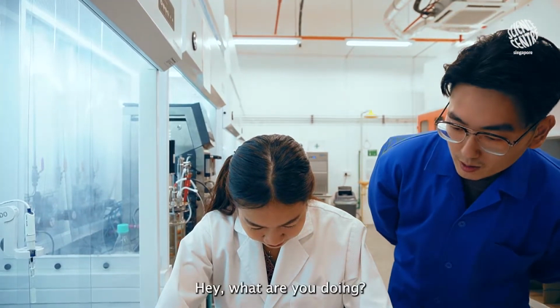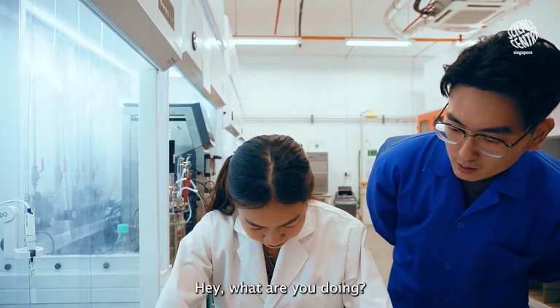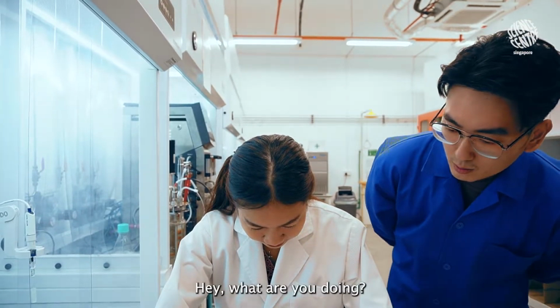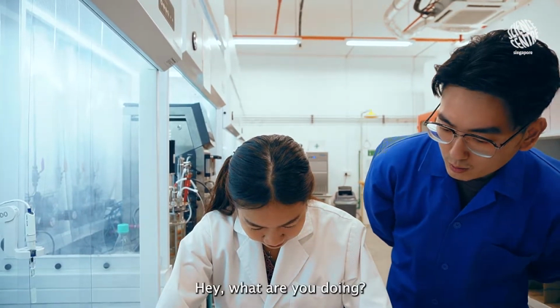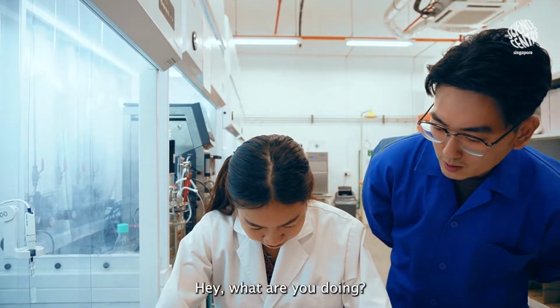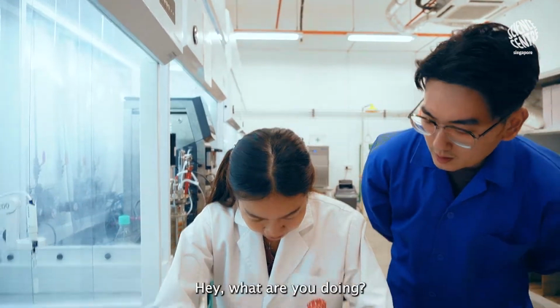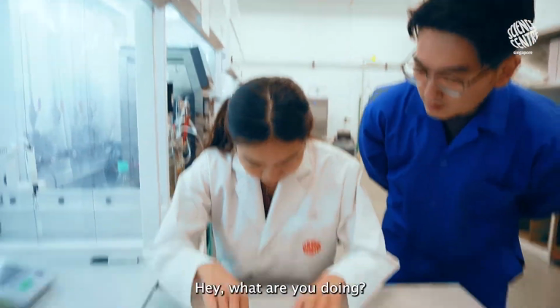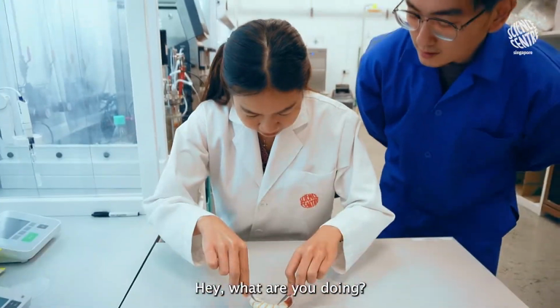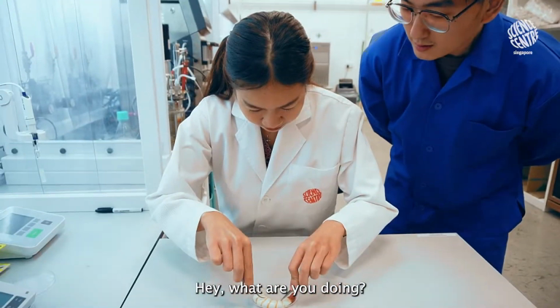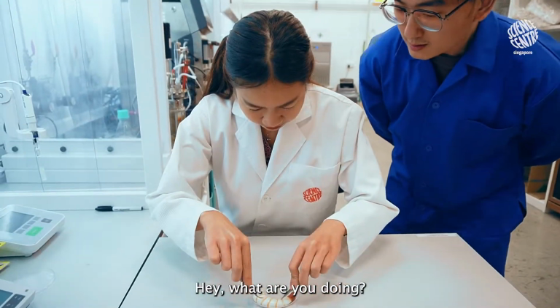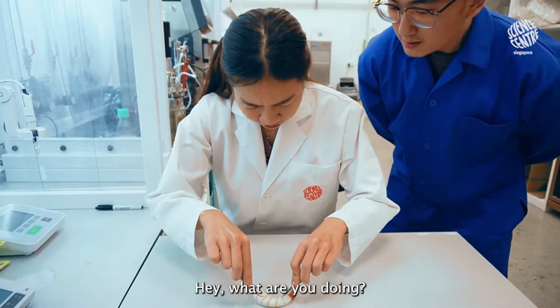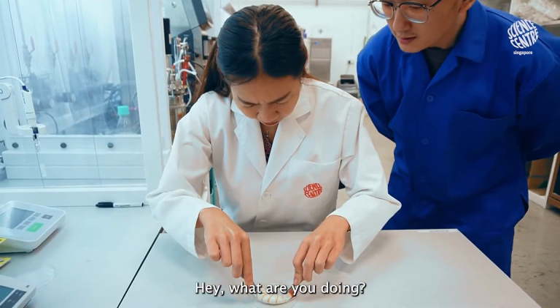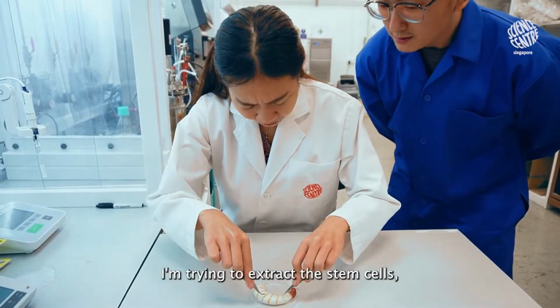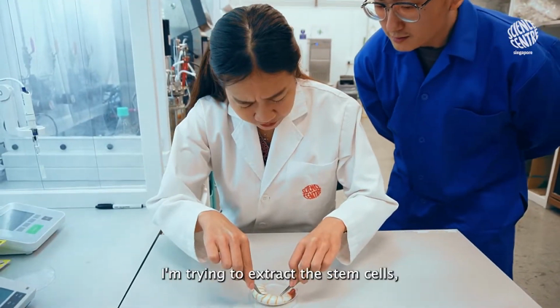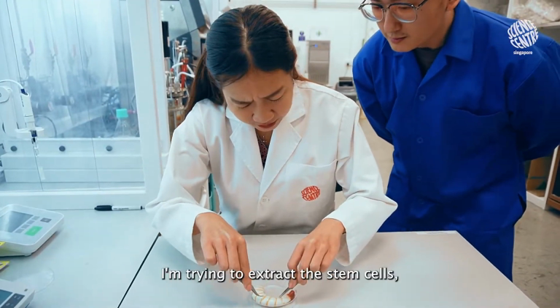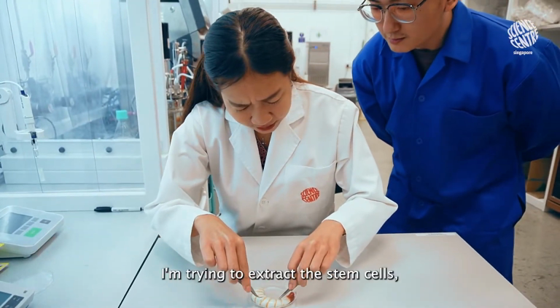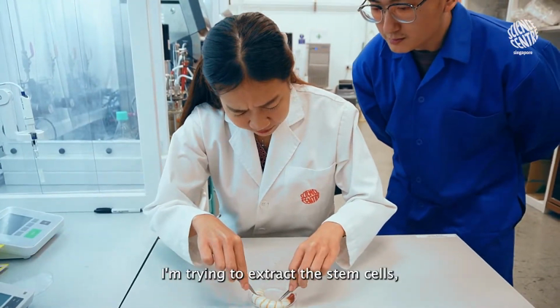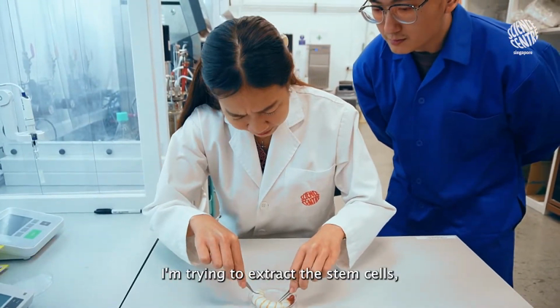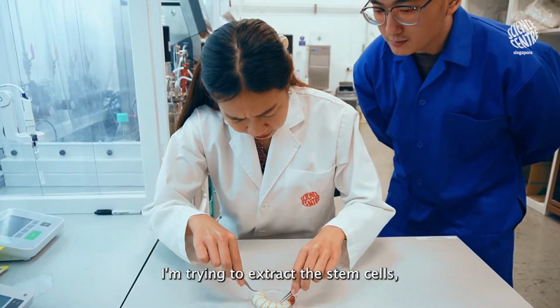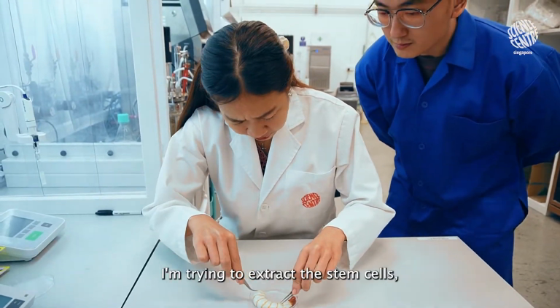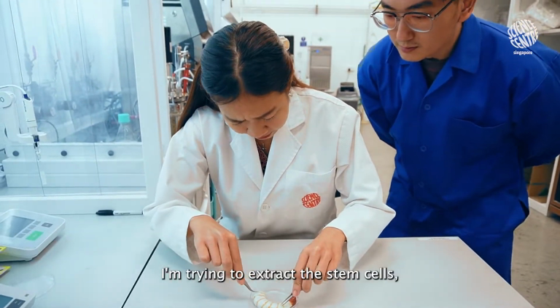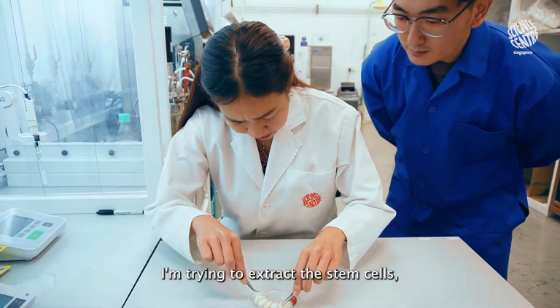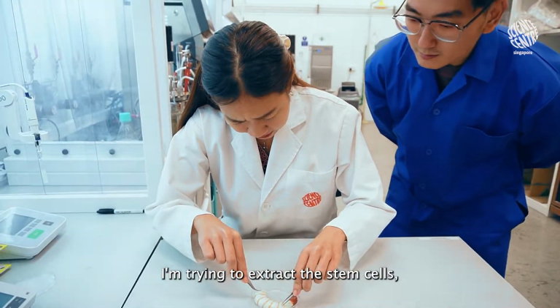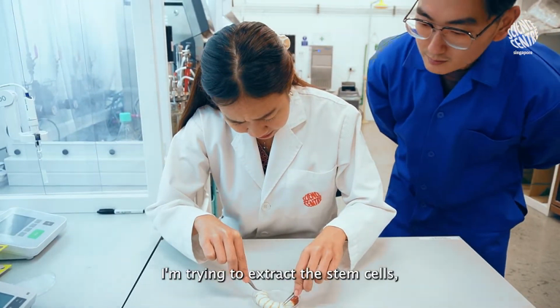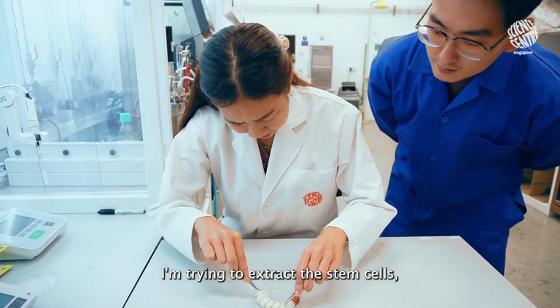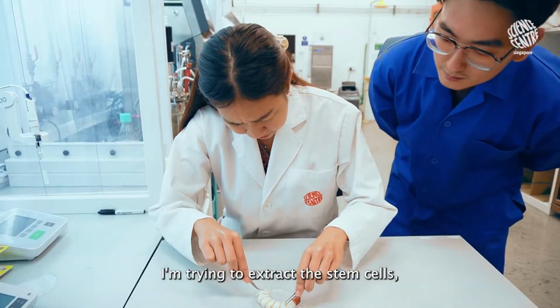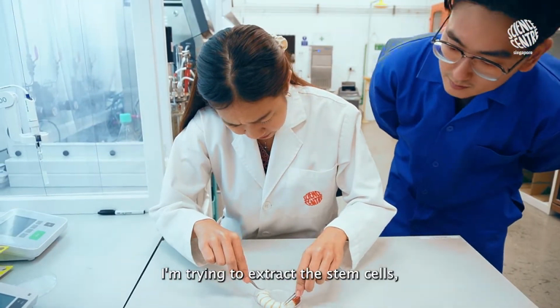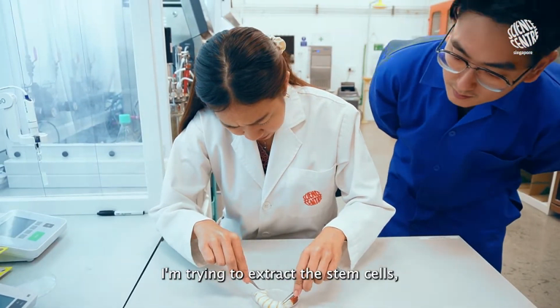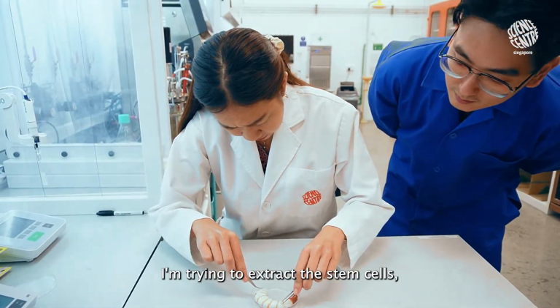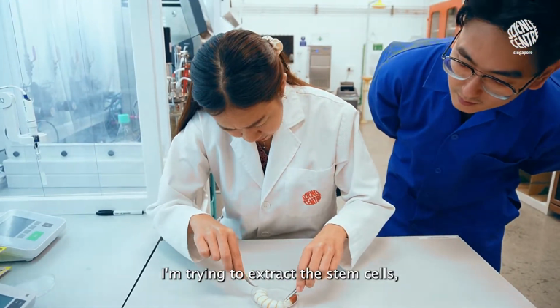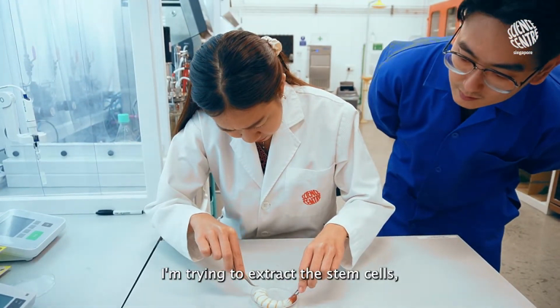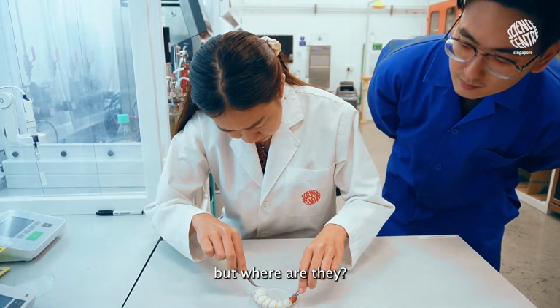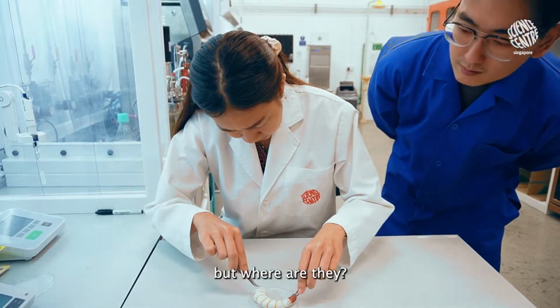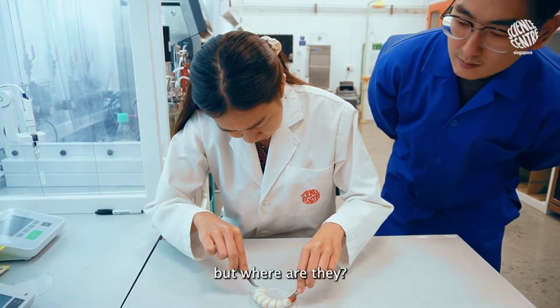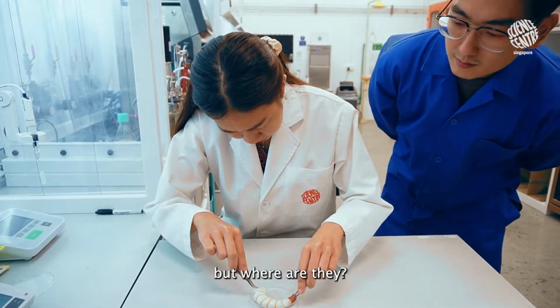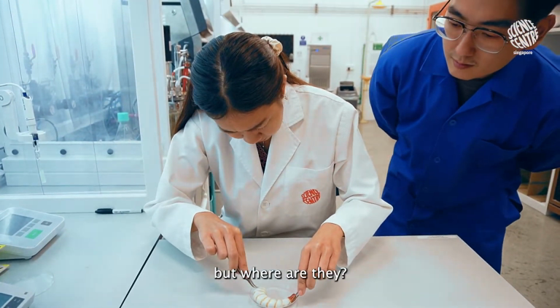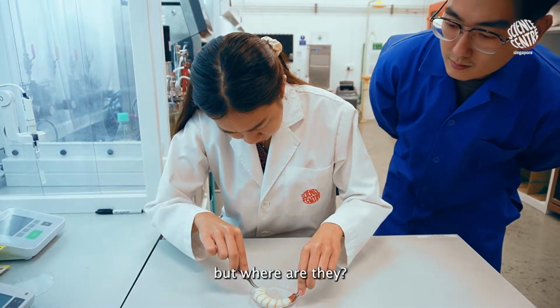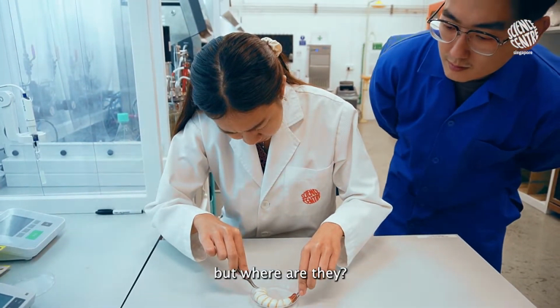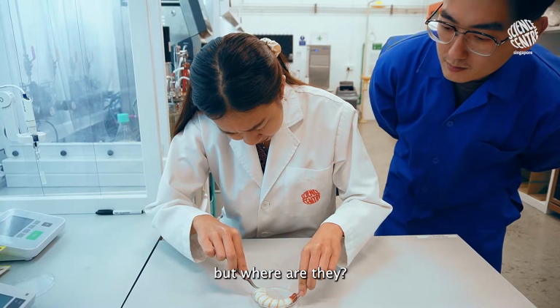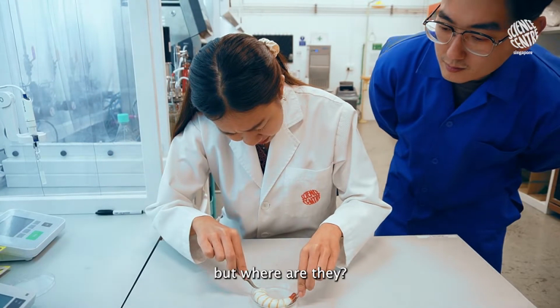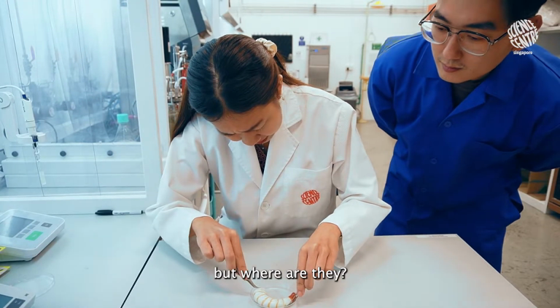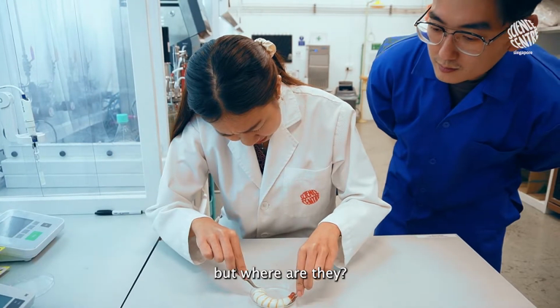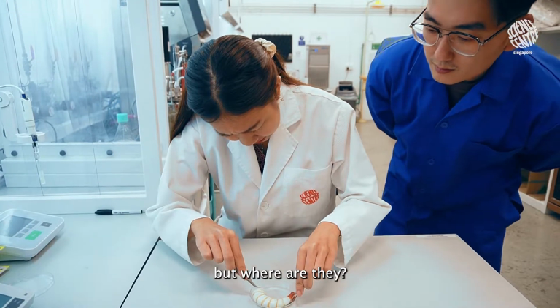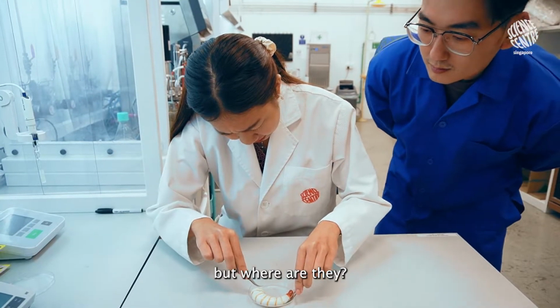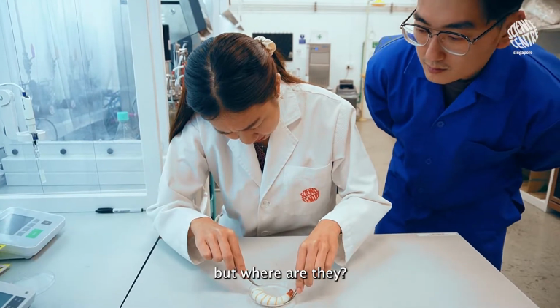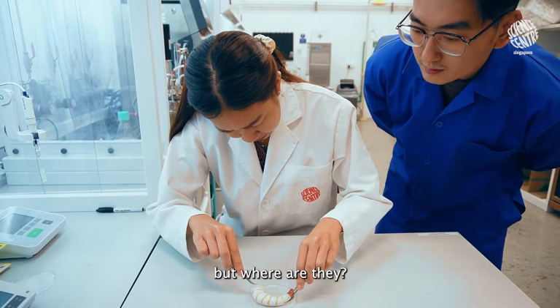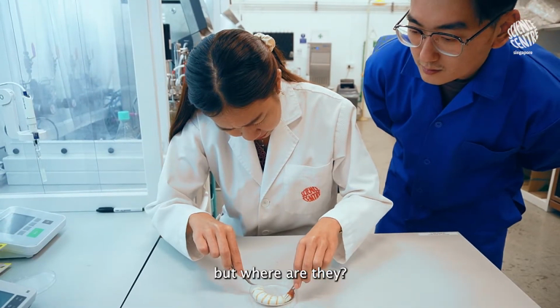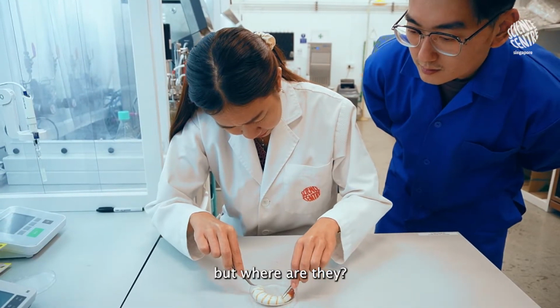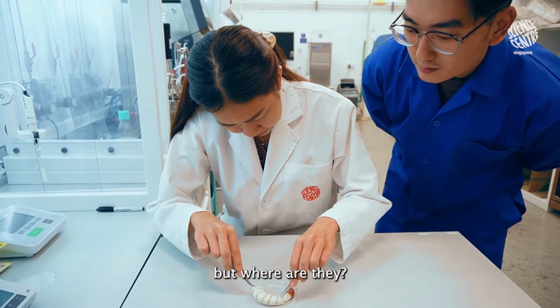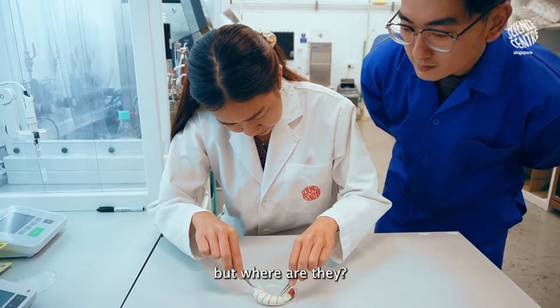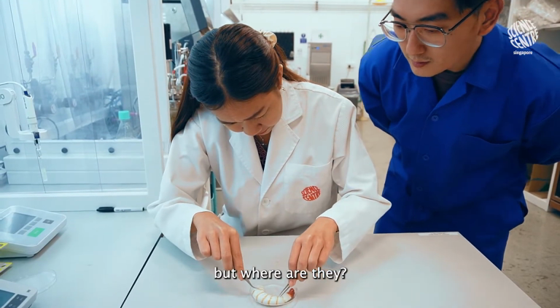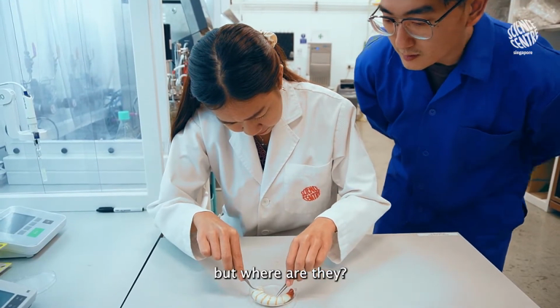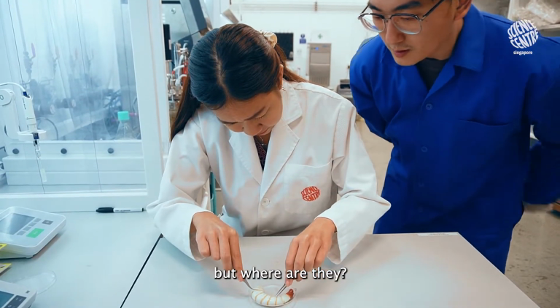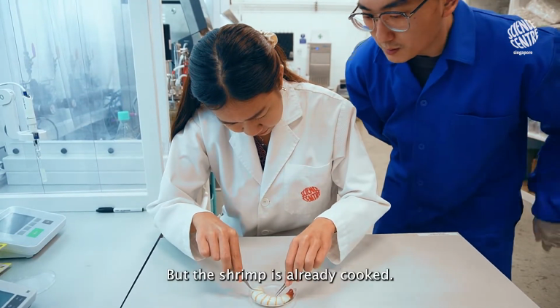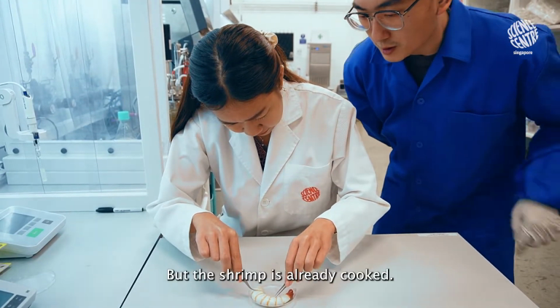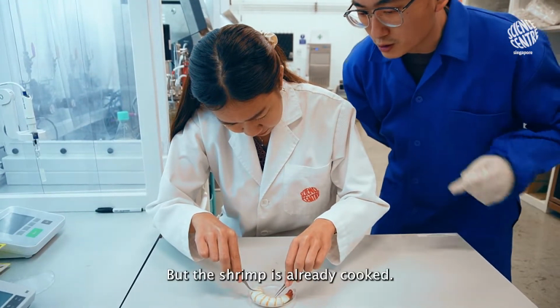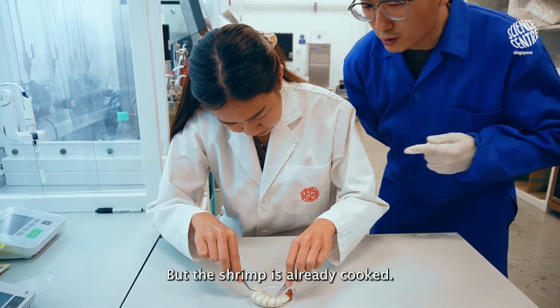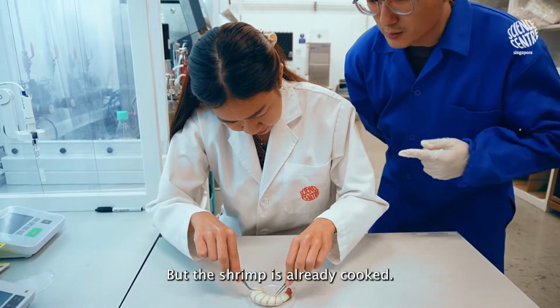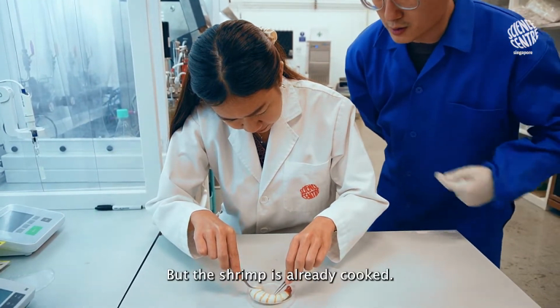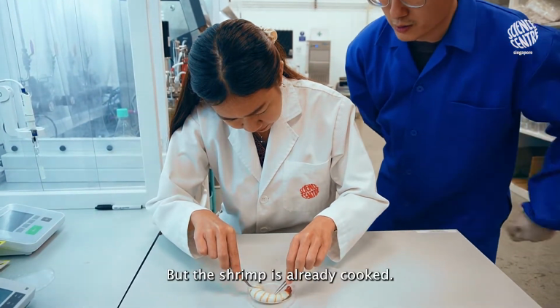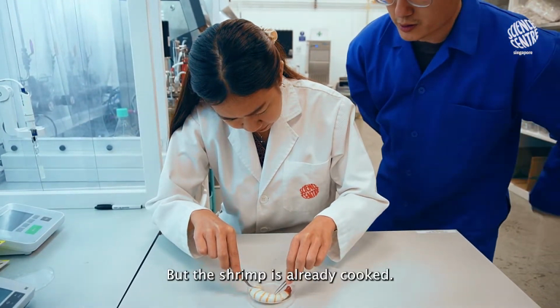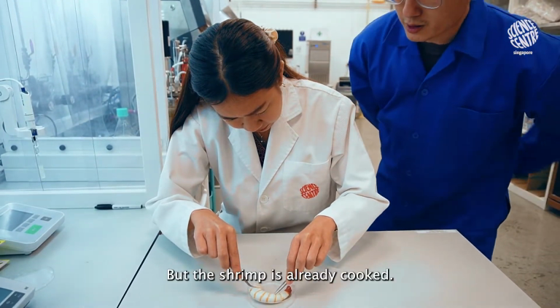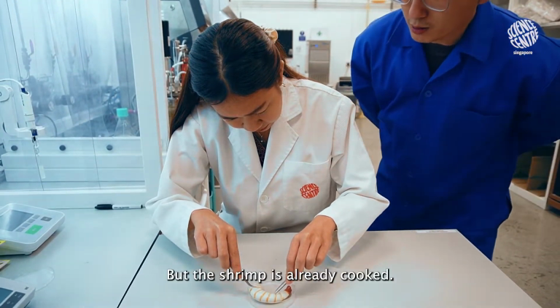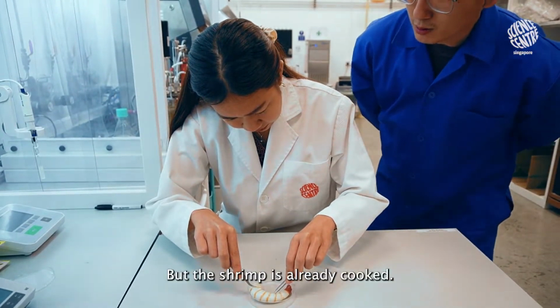What are you doing? I'm trying to extract the stem cells, but where are they? But the shrimp is already cooked.